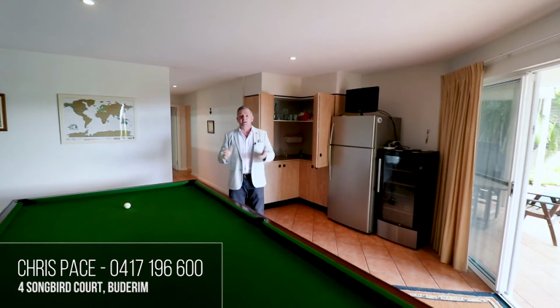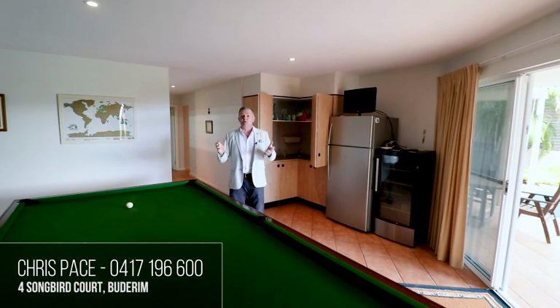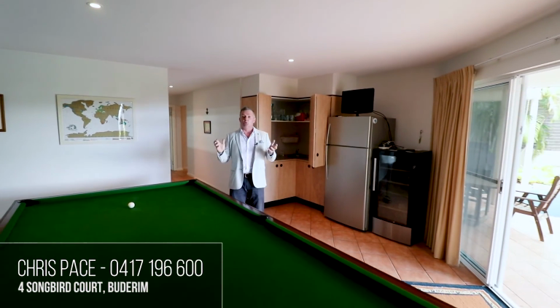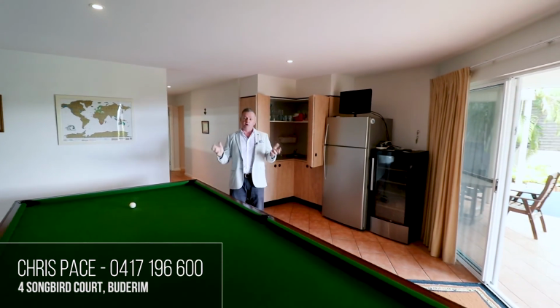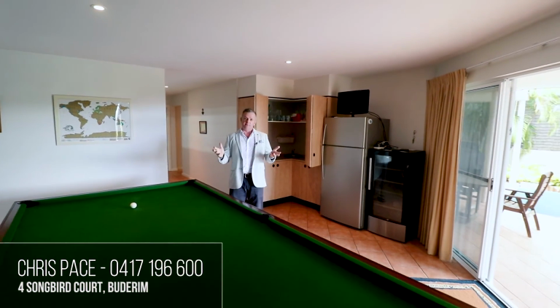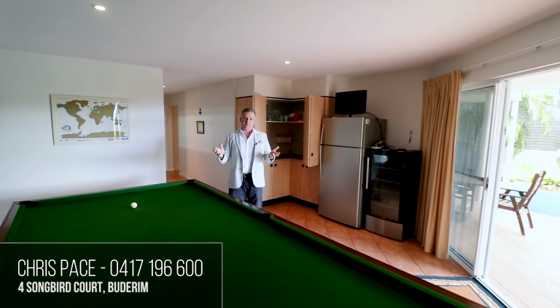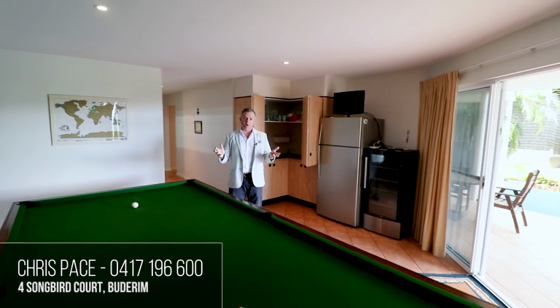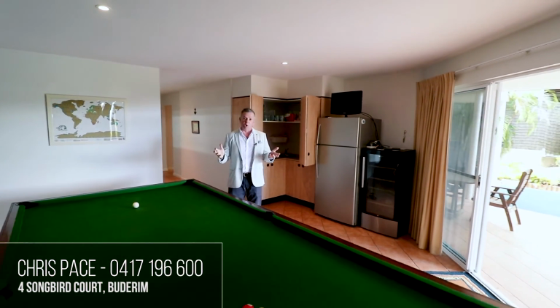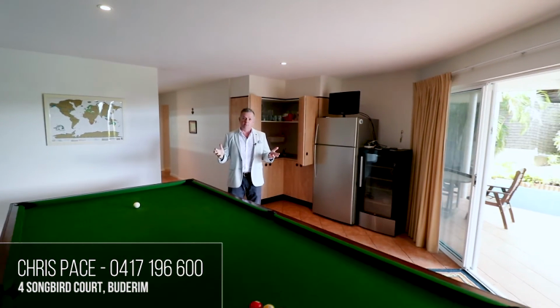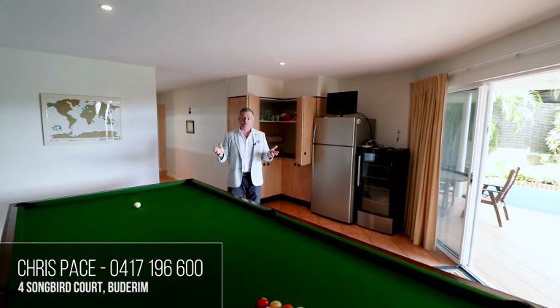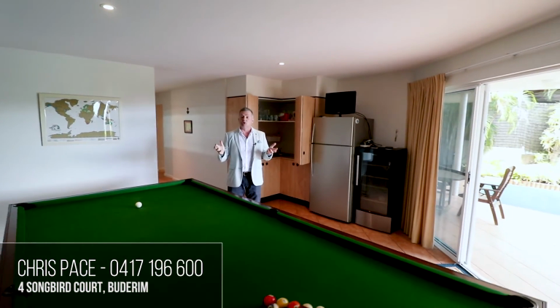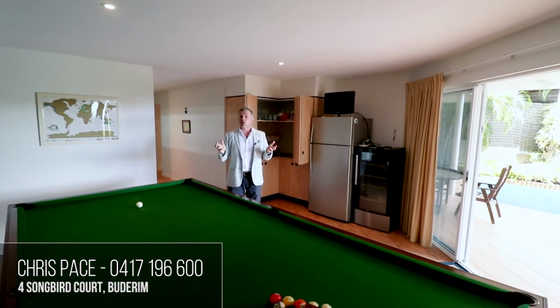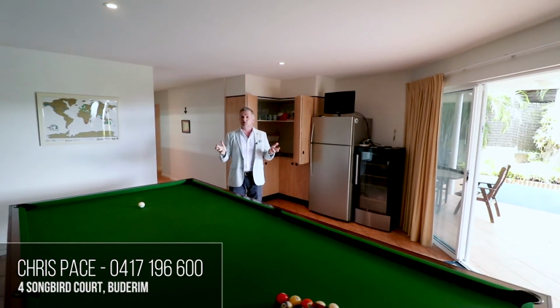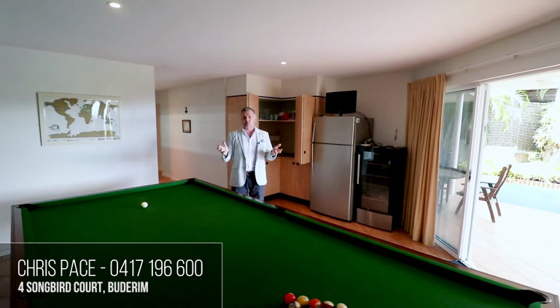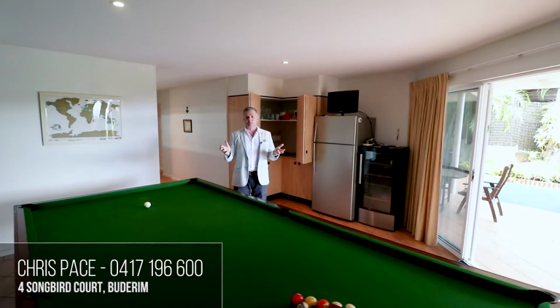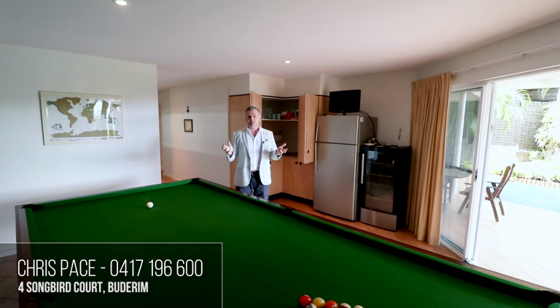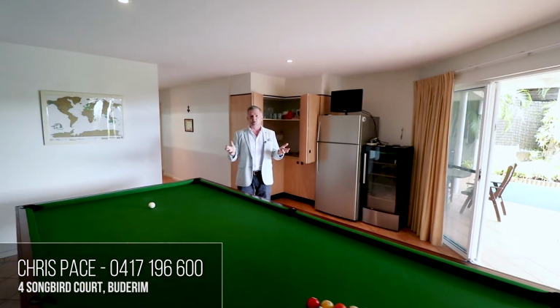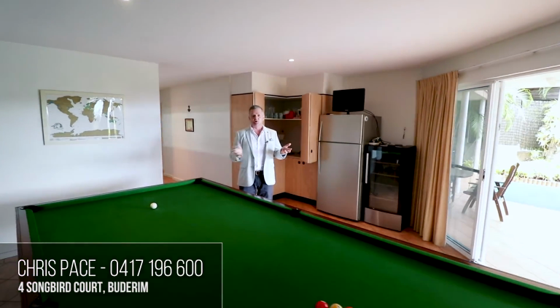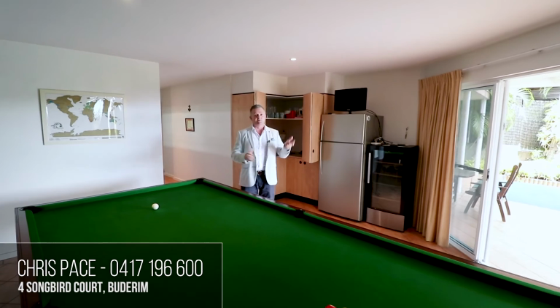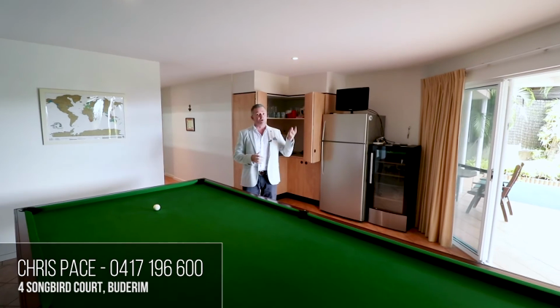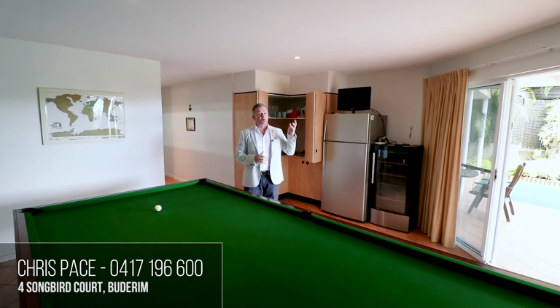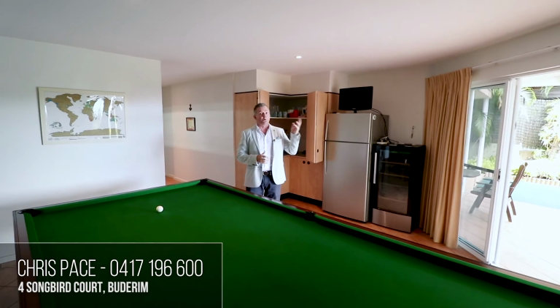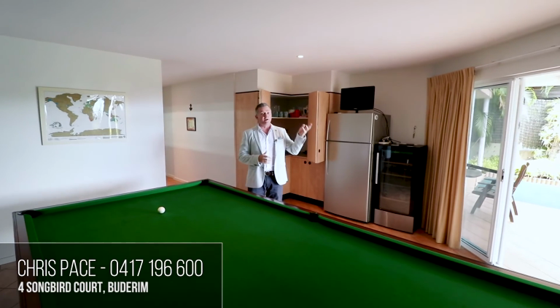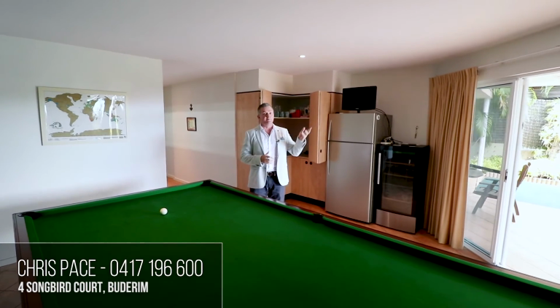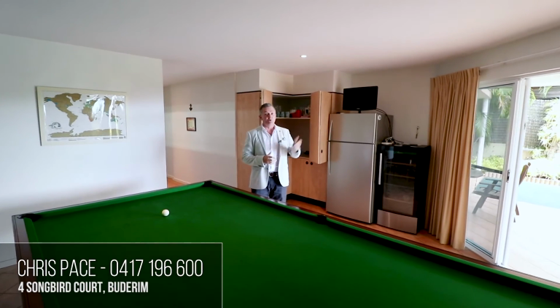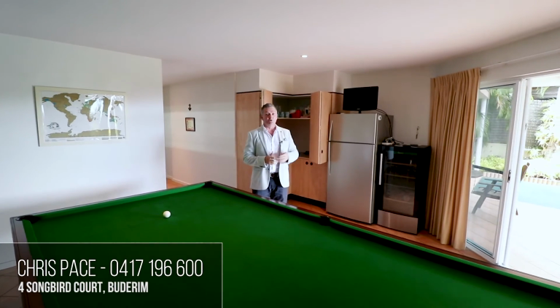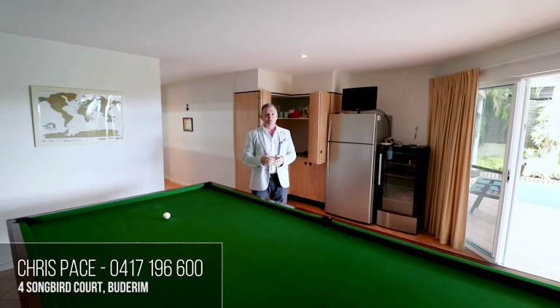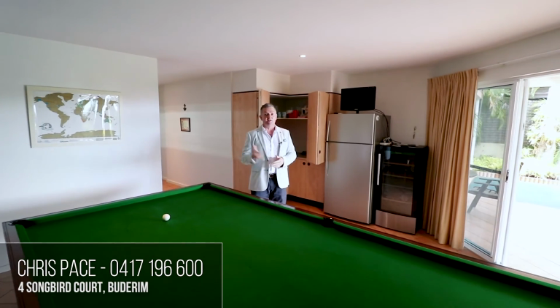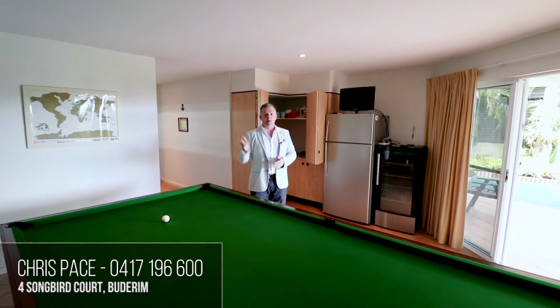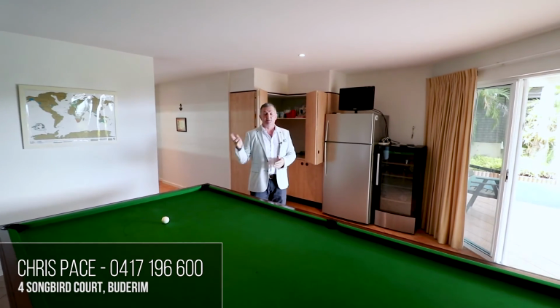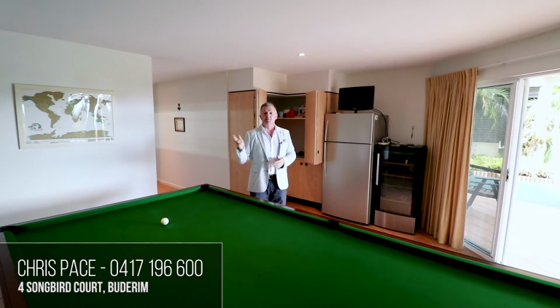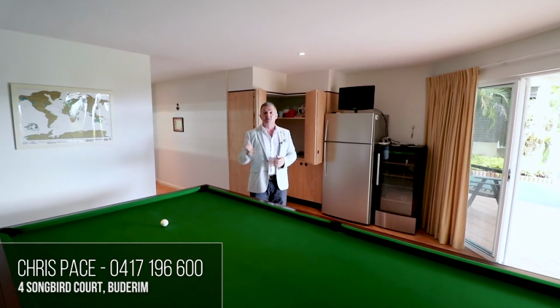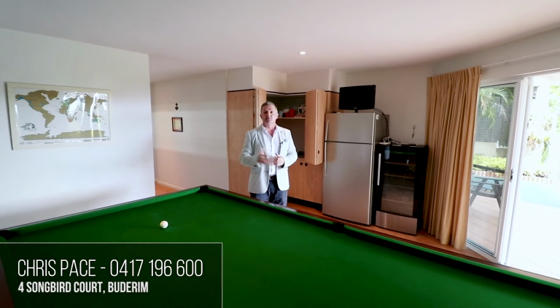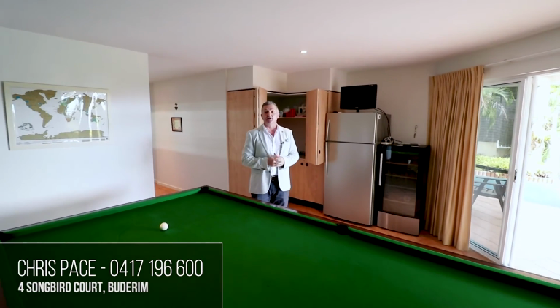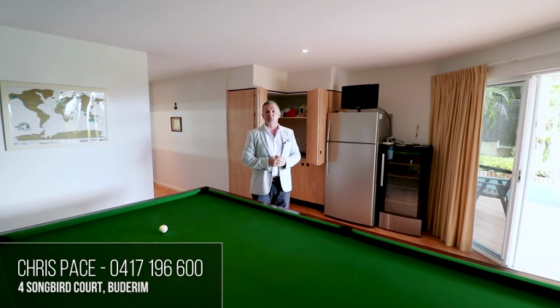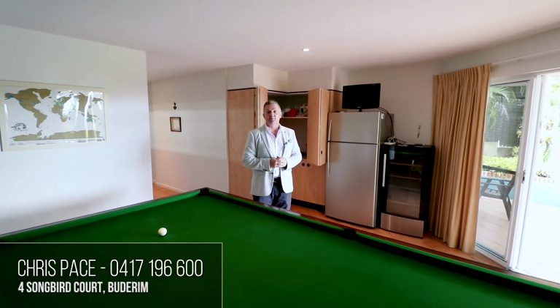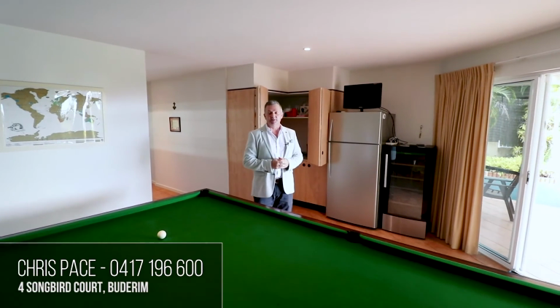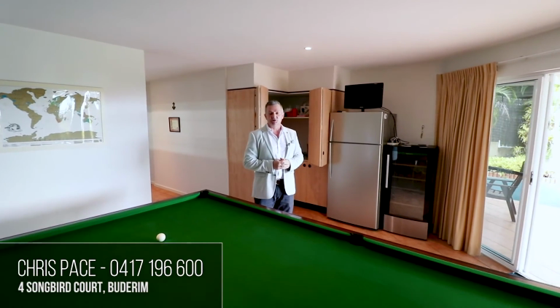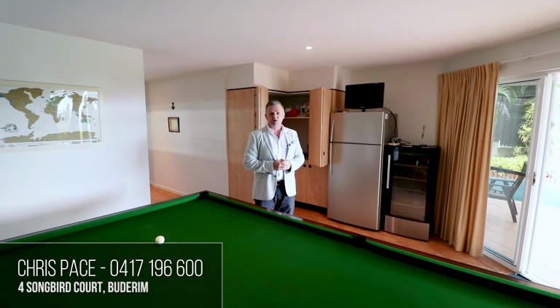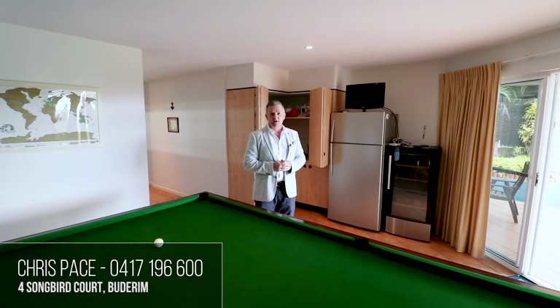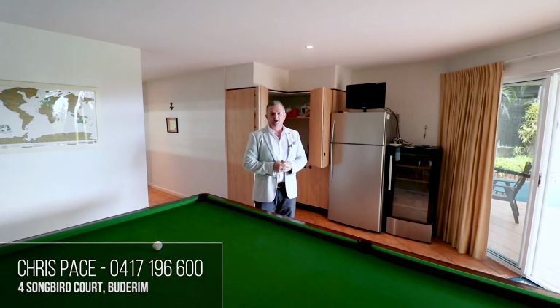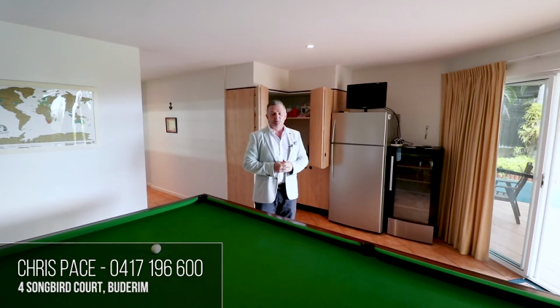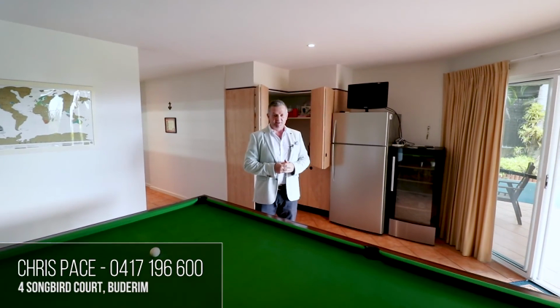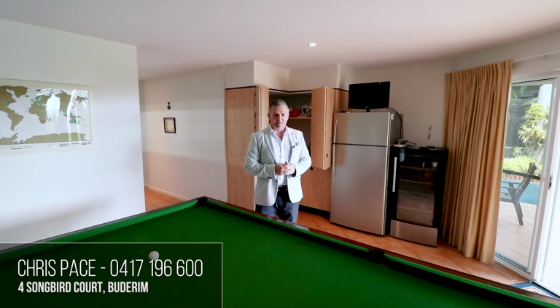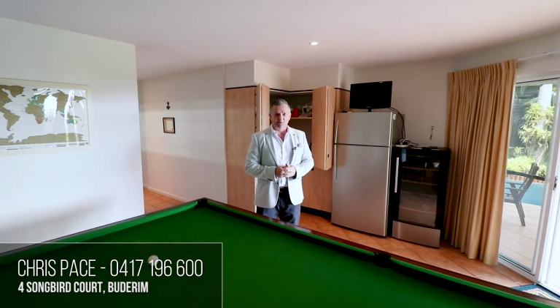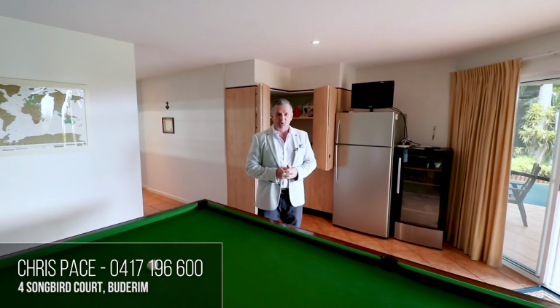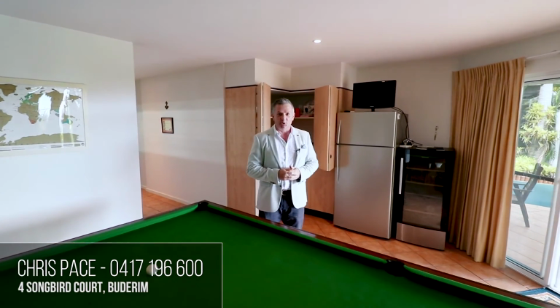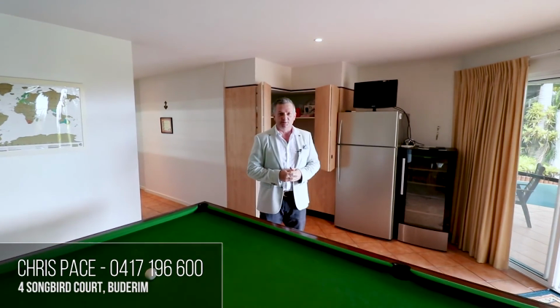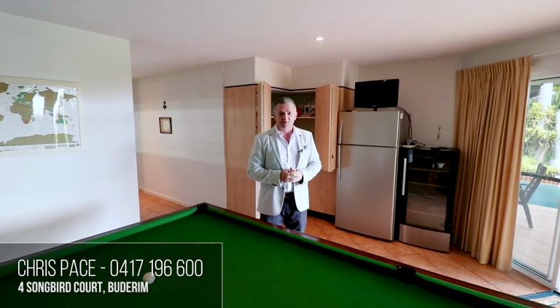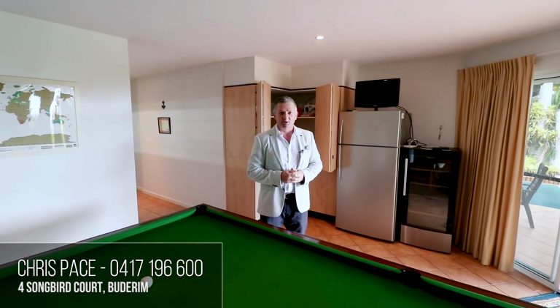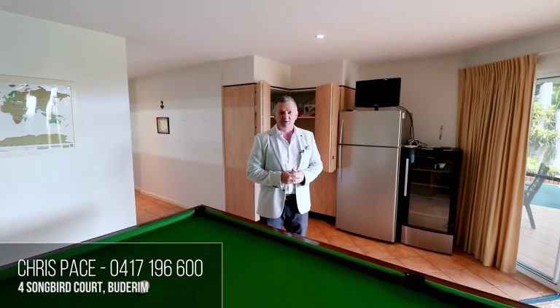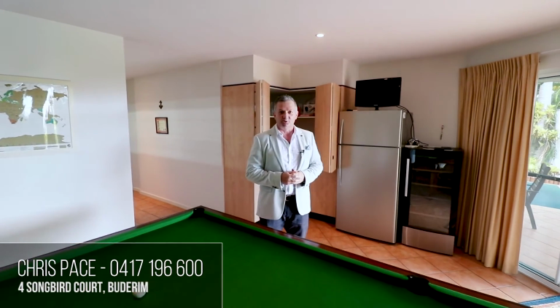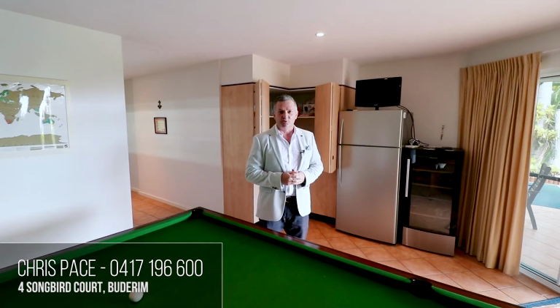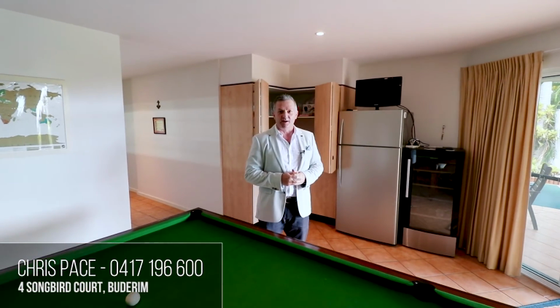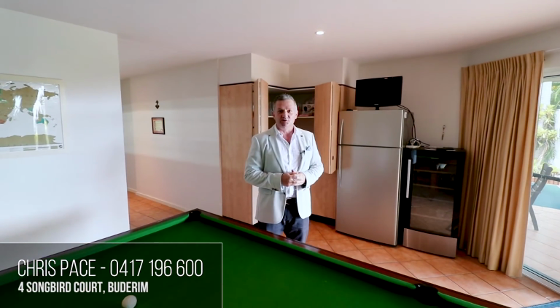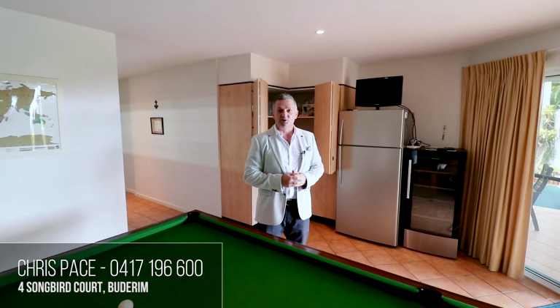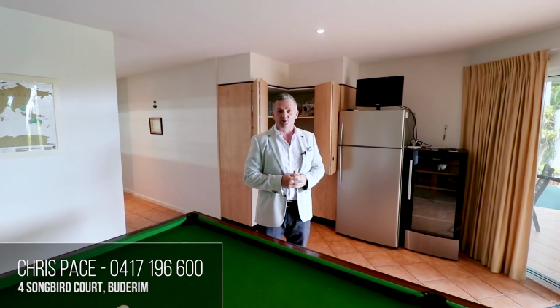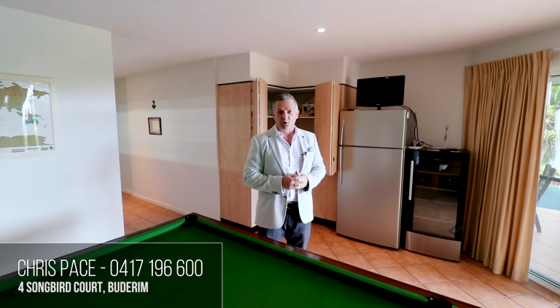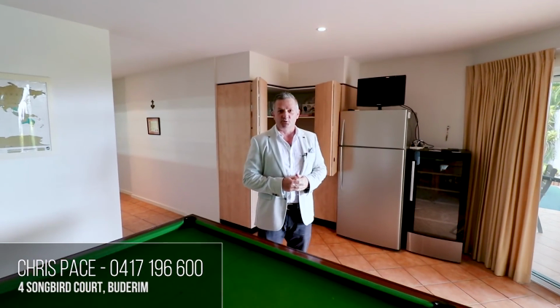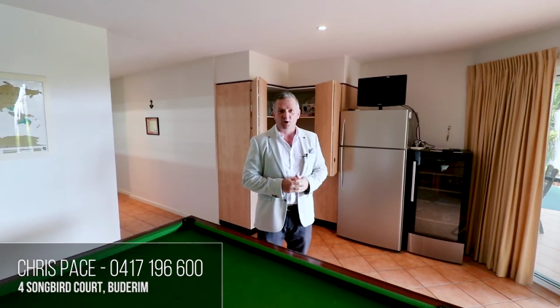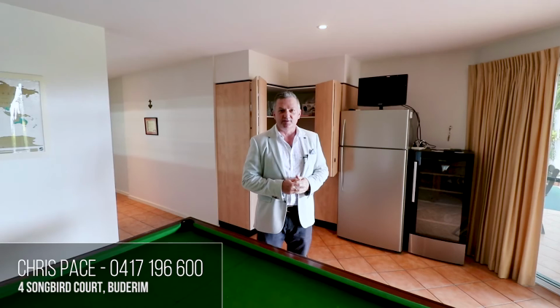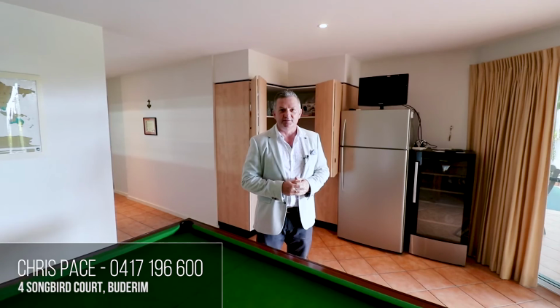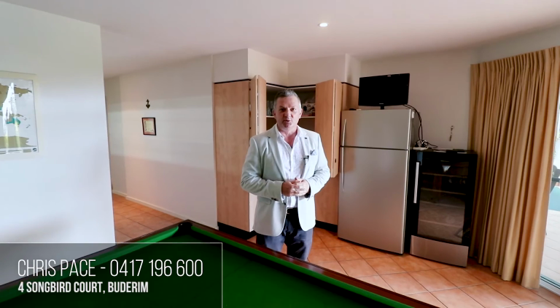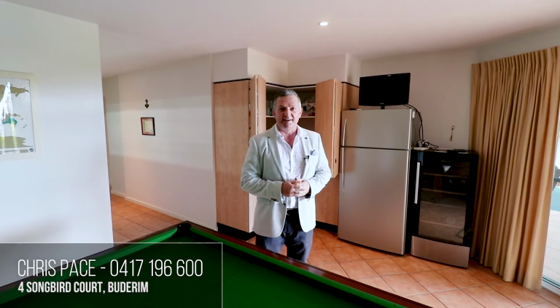It's a wonderful home with lots of potential, great views, and just a couple of minutes to Buderim Village. Please give me a call if you'd like to arrange your own private viewing.